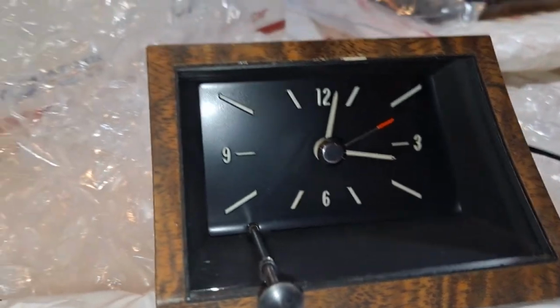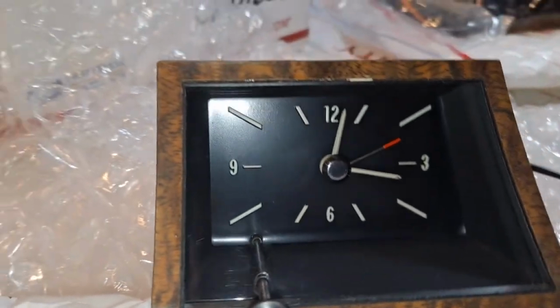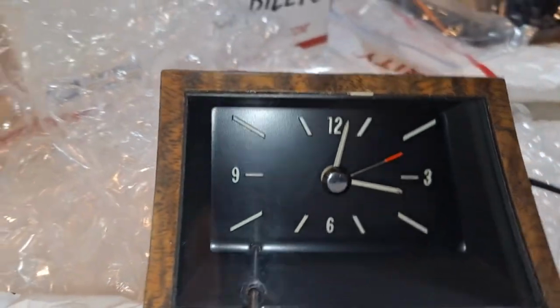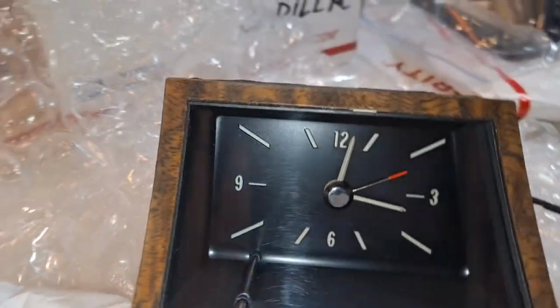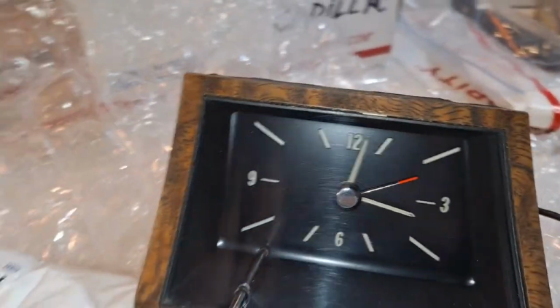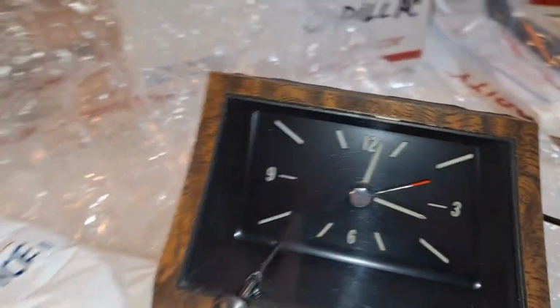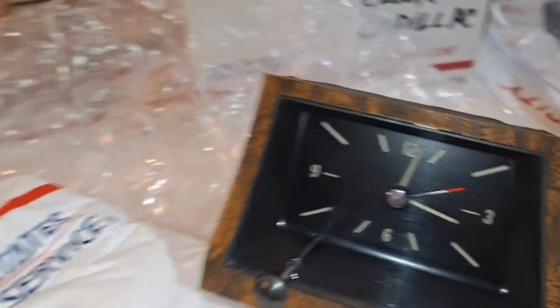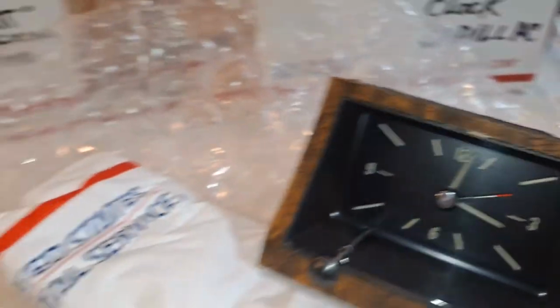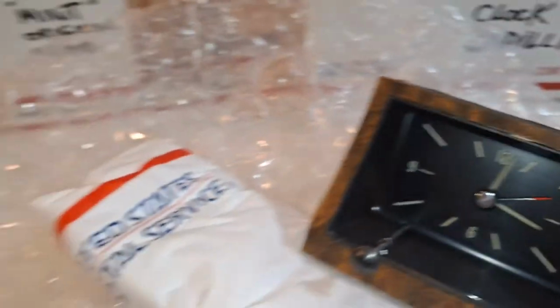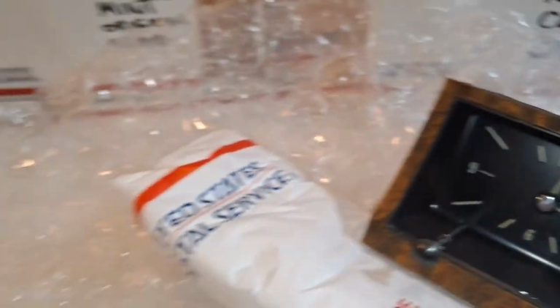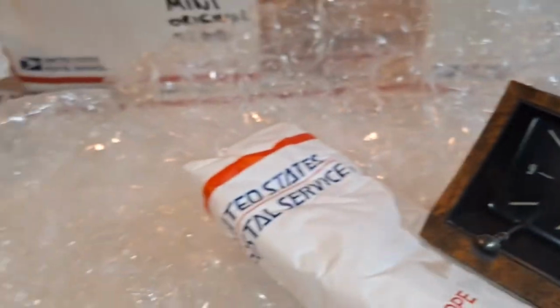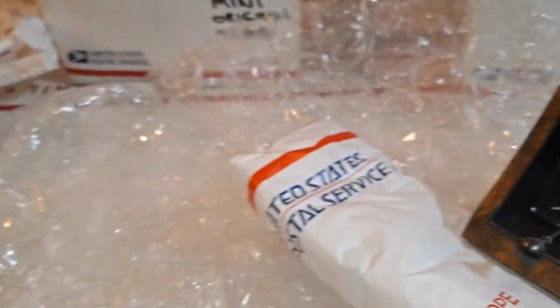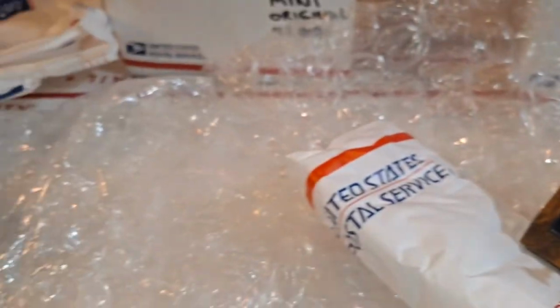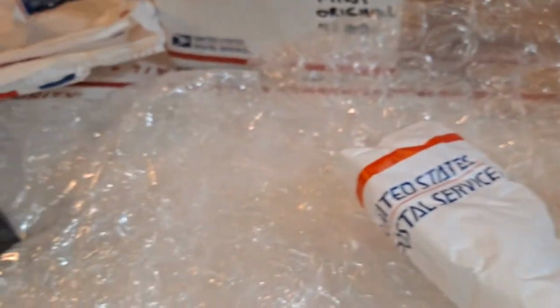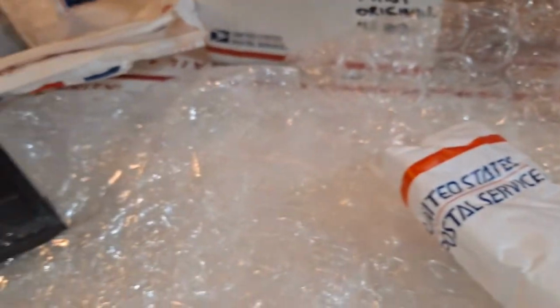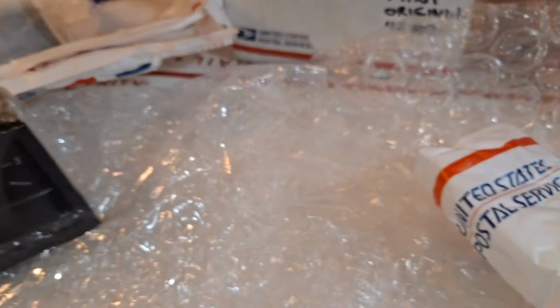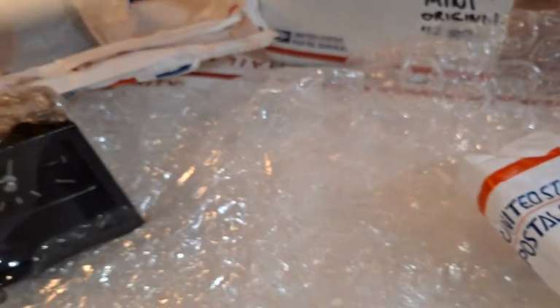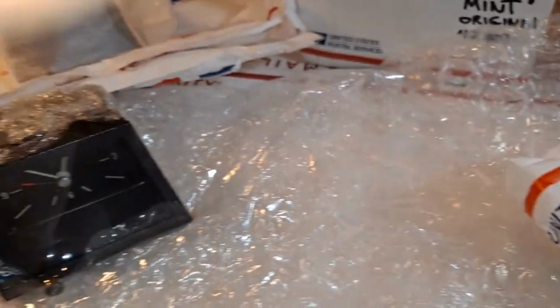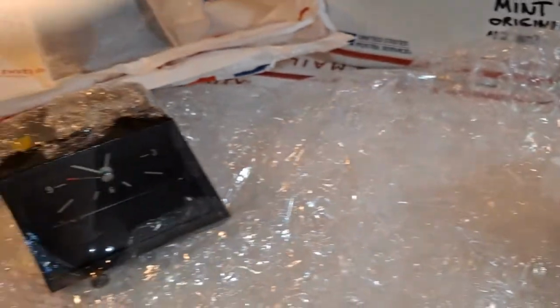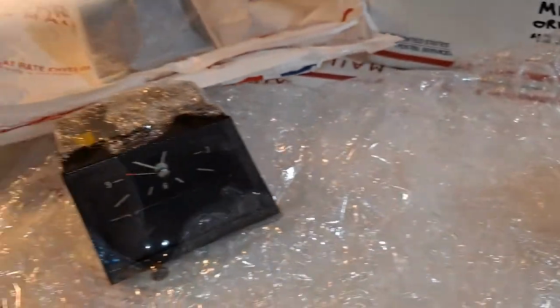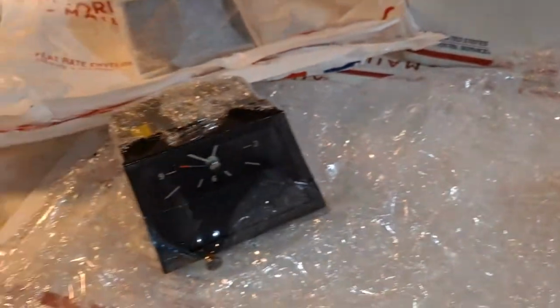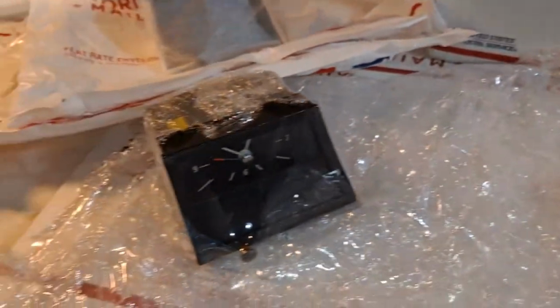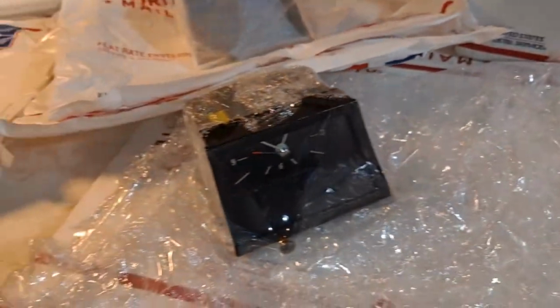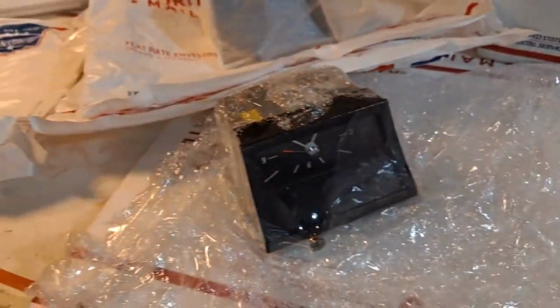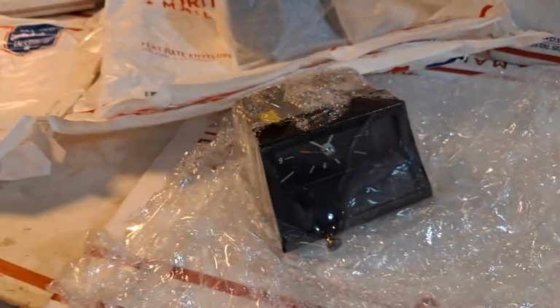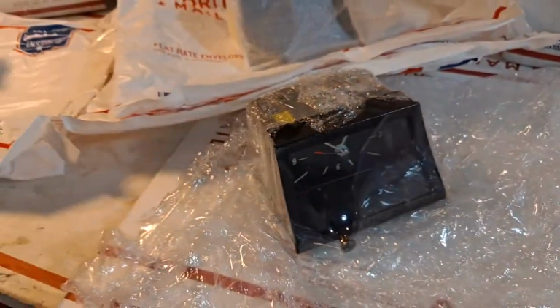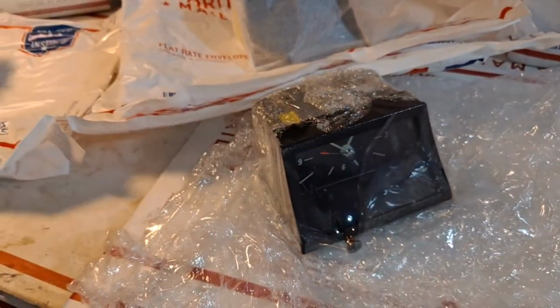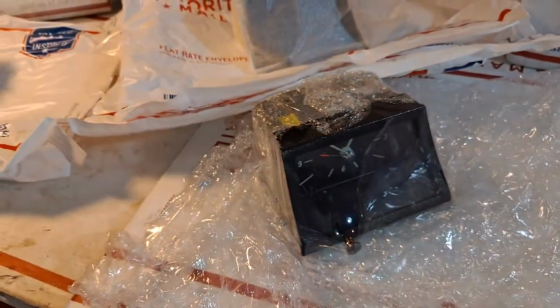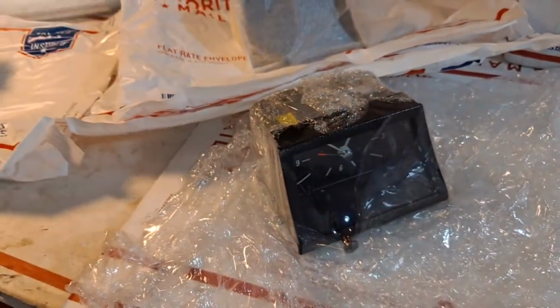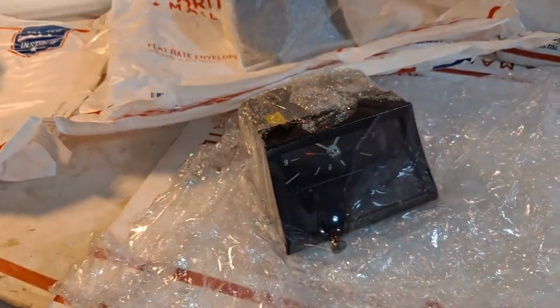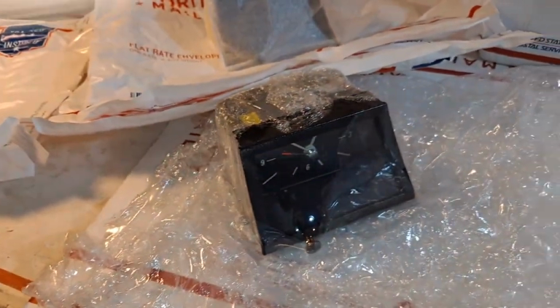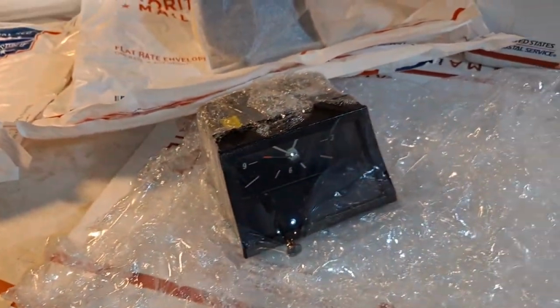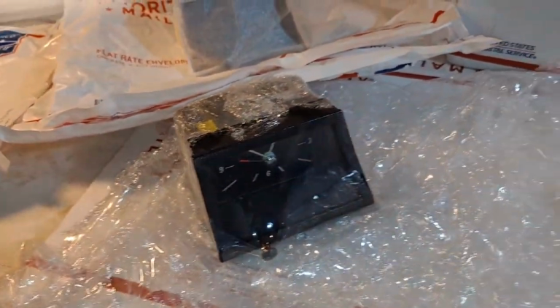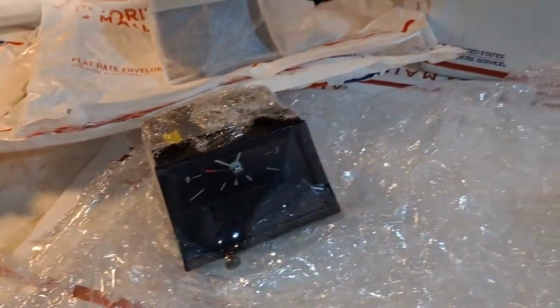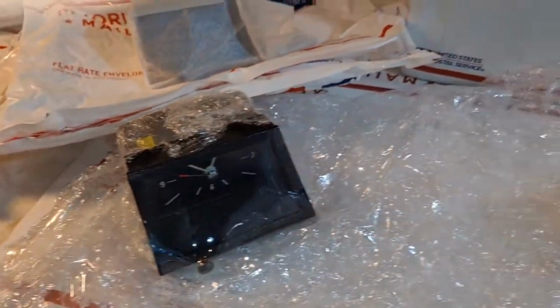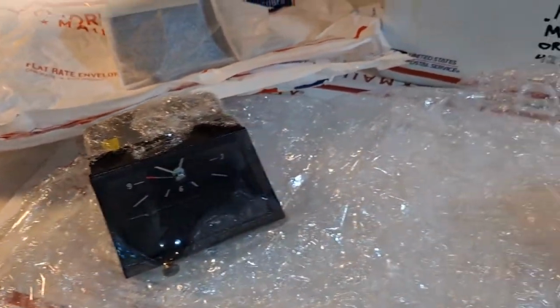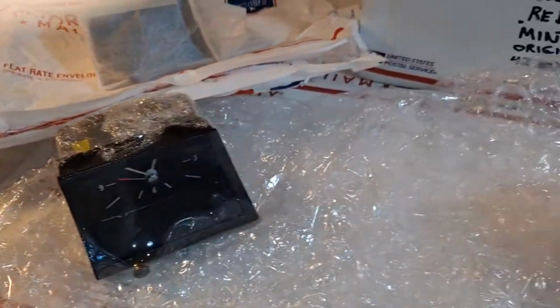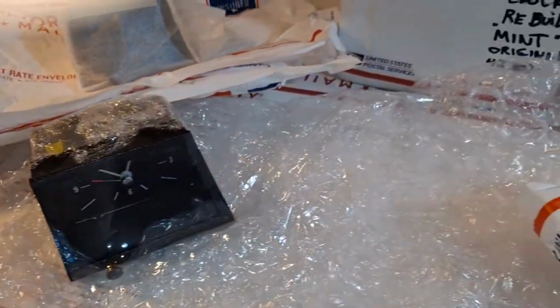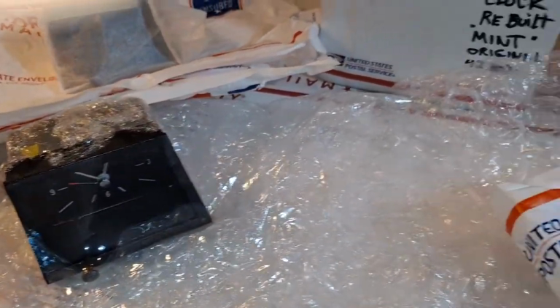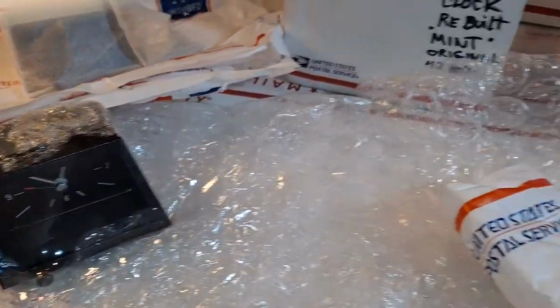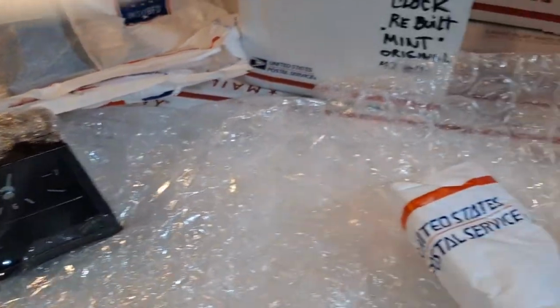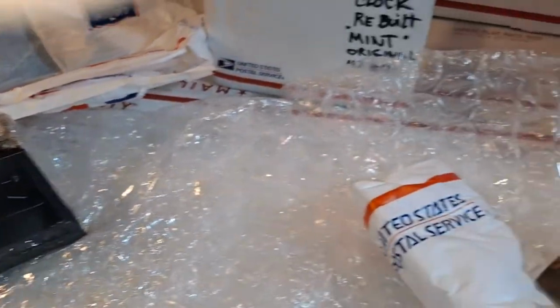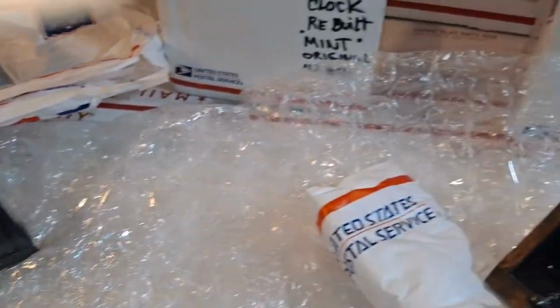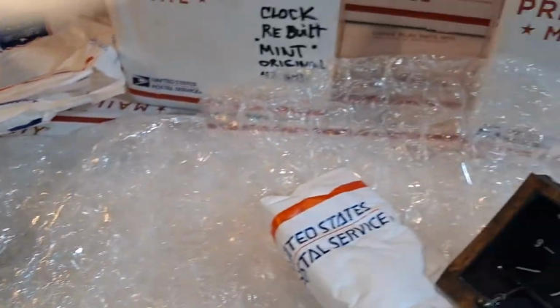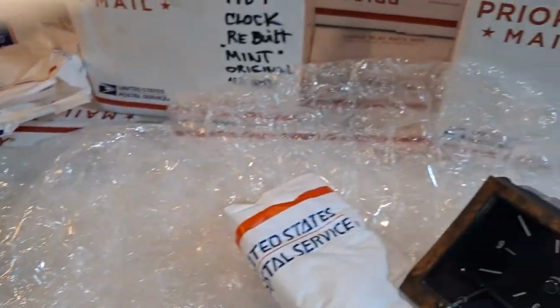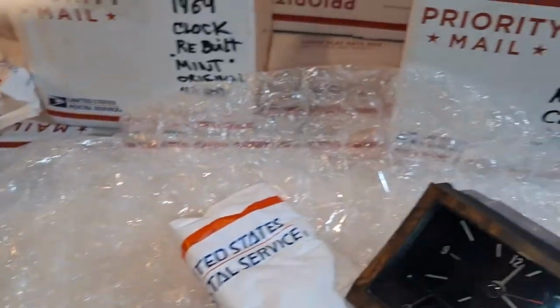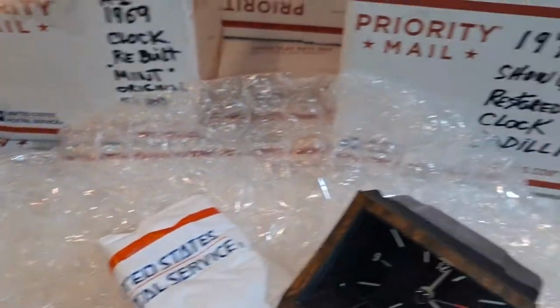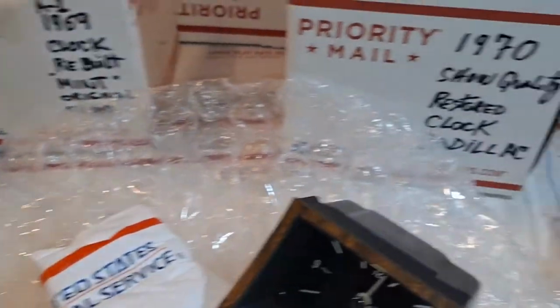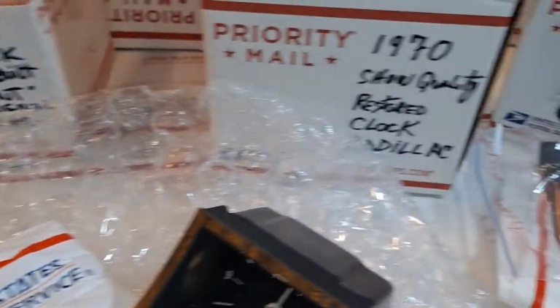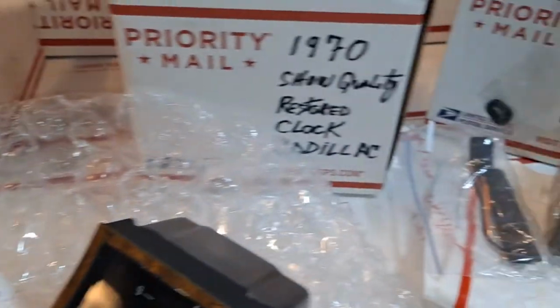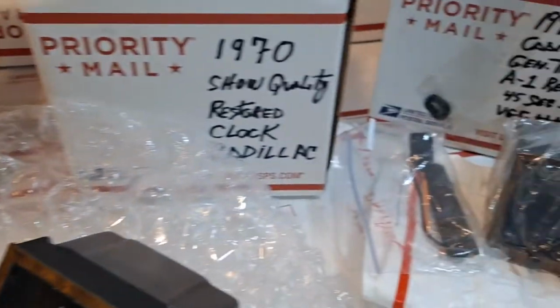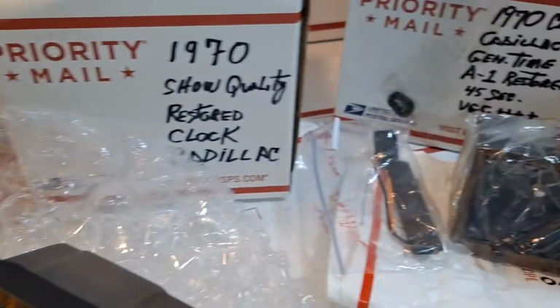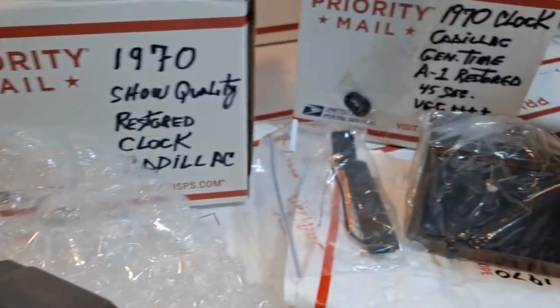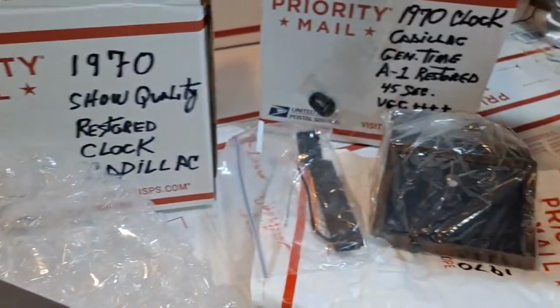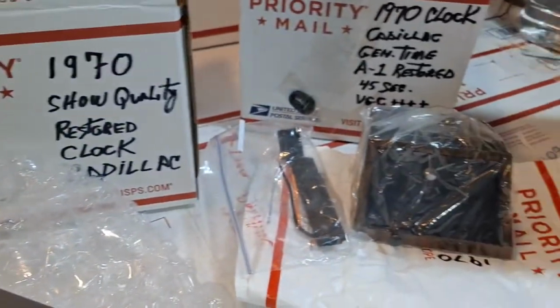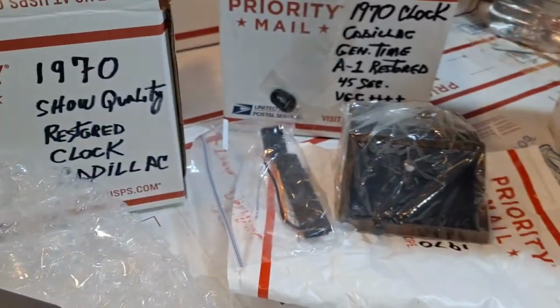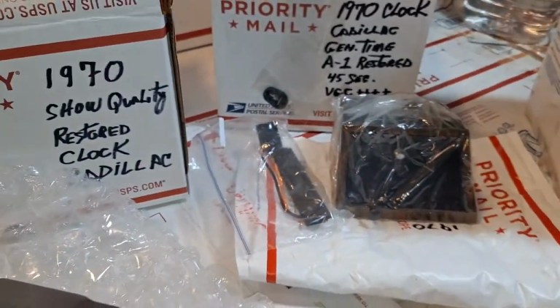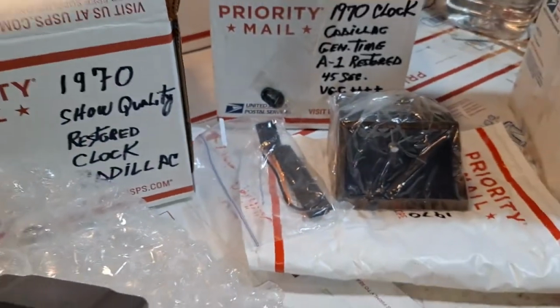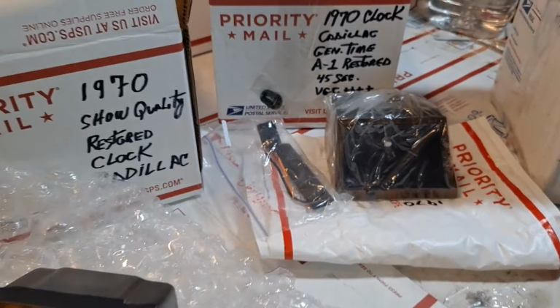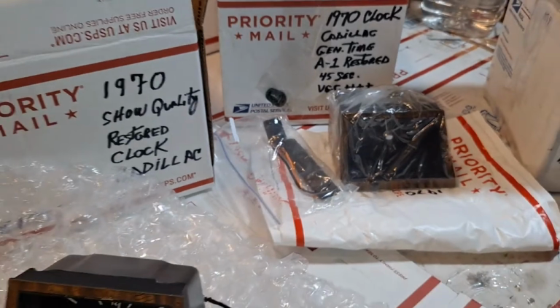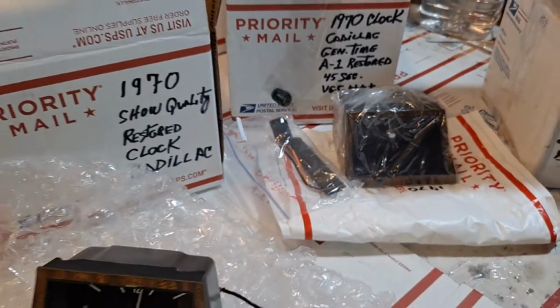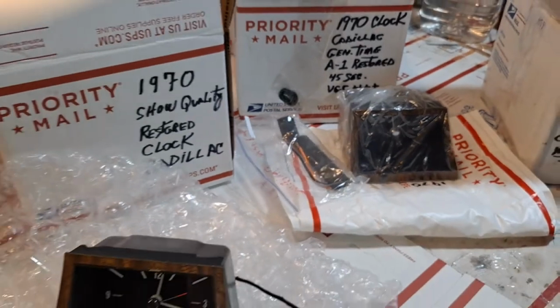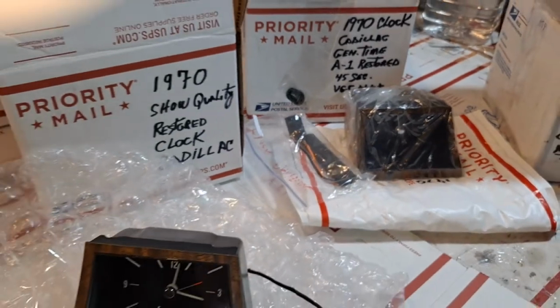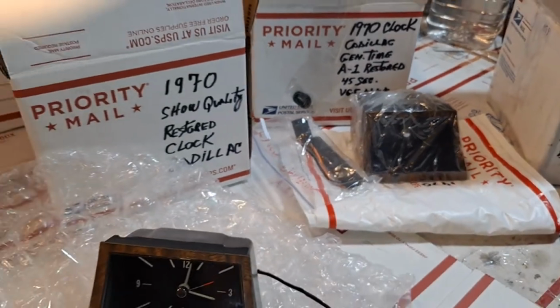I'll go ahead and package up this unit and I'll be shipping it to my friend Indy in Iceland as soon as I get his okay-to-ship reply confirmation.